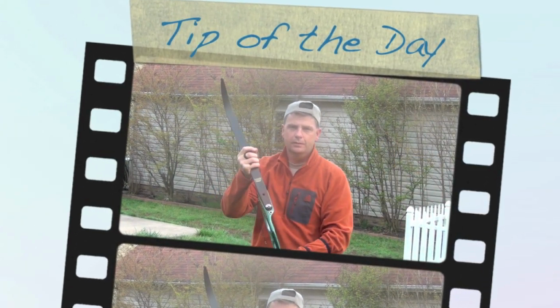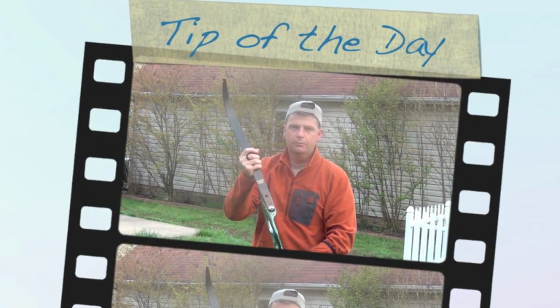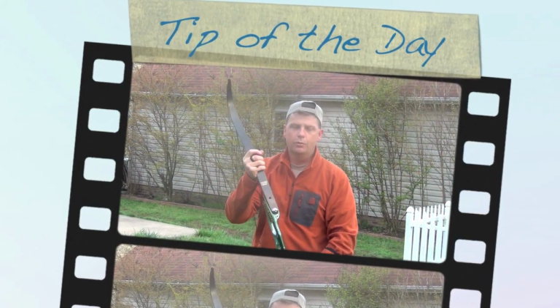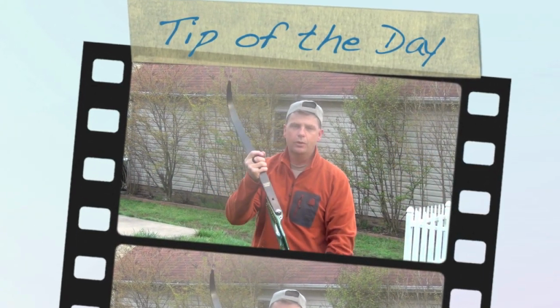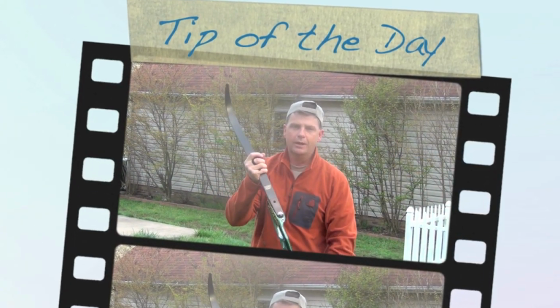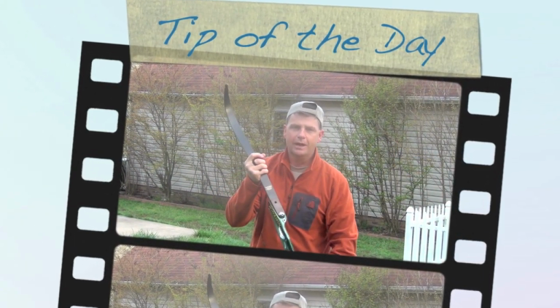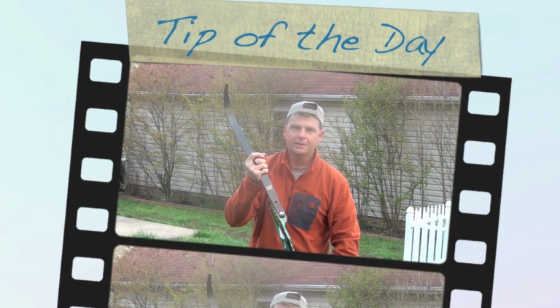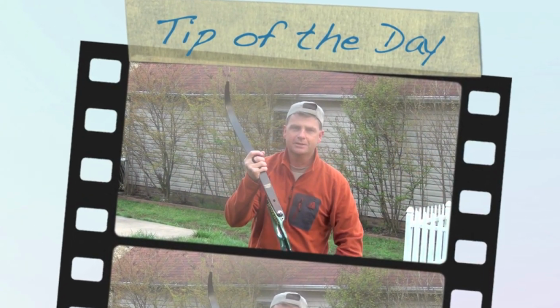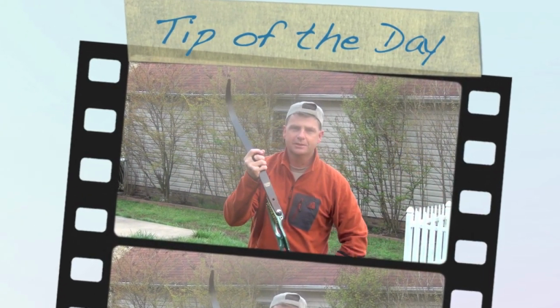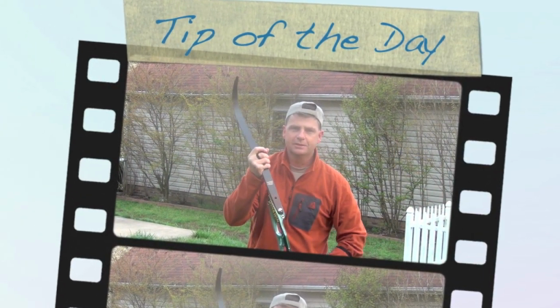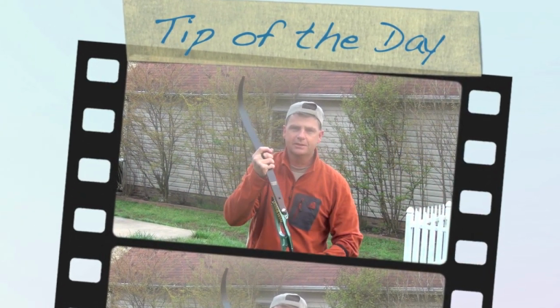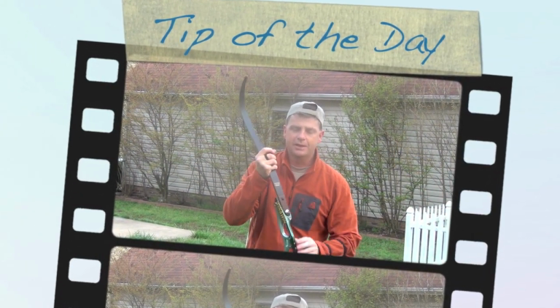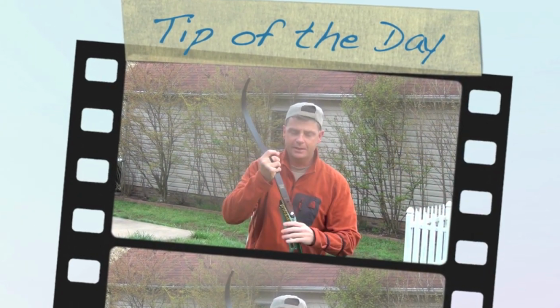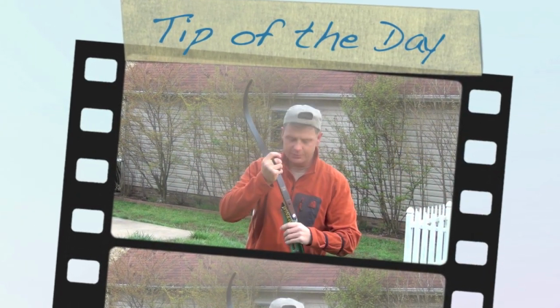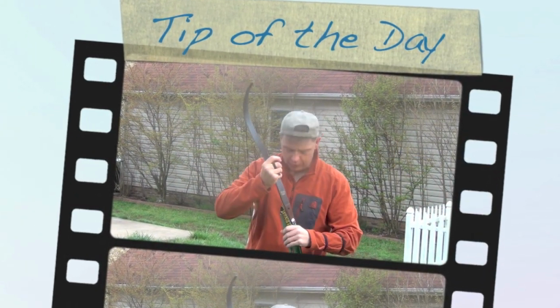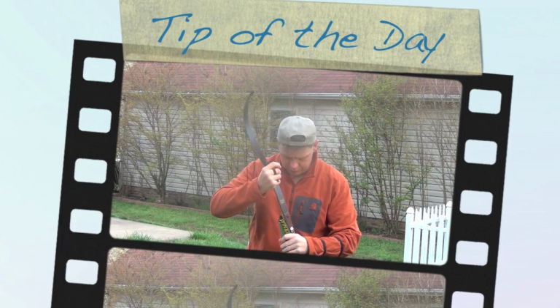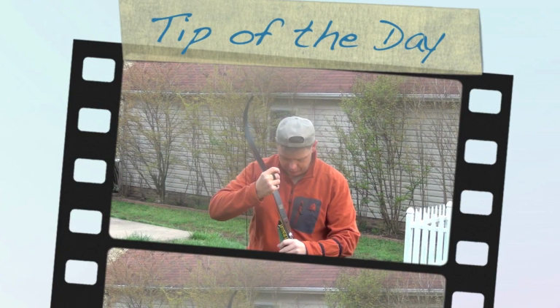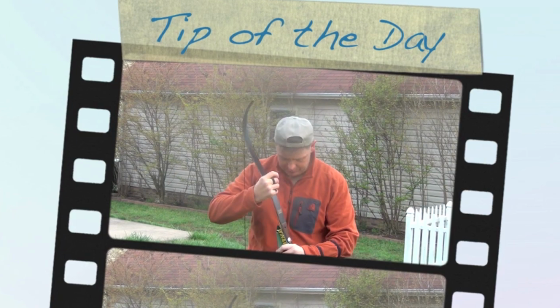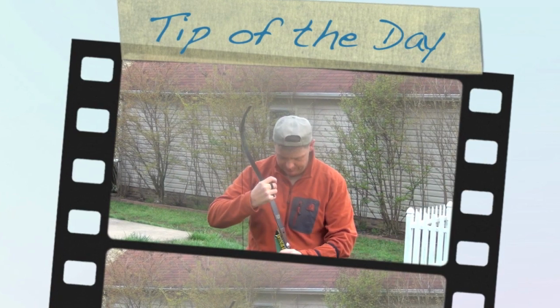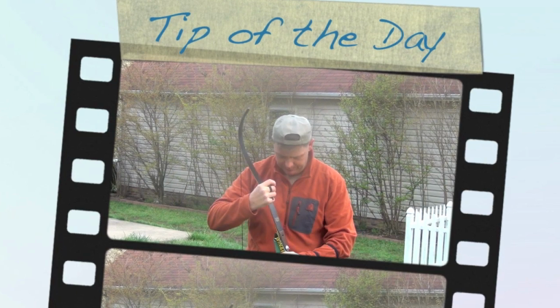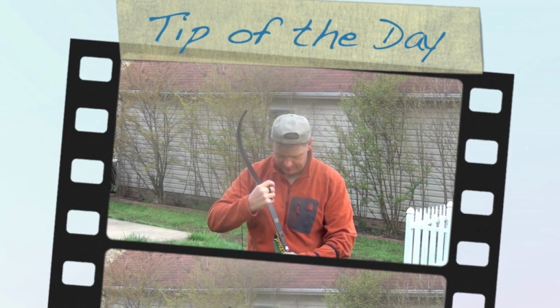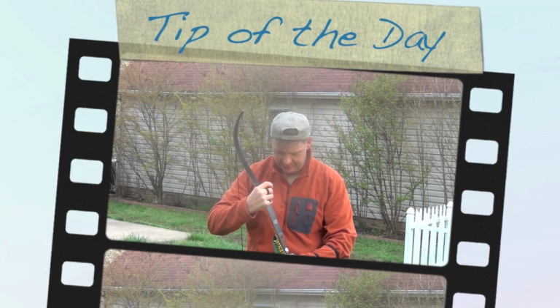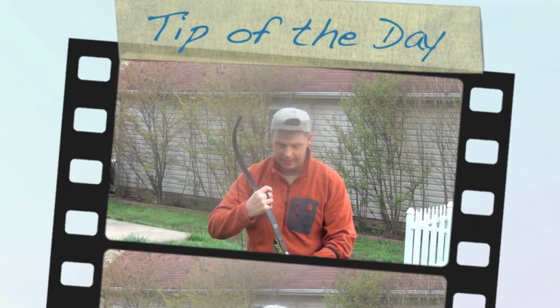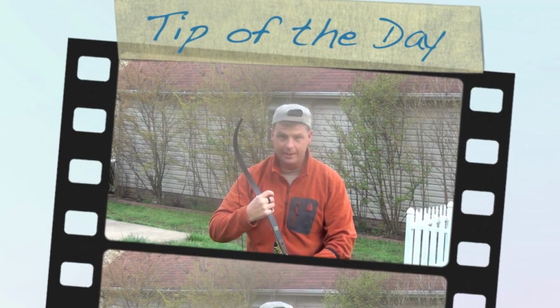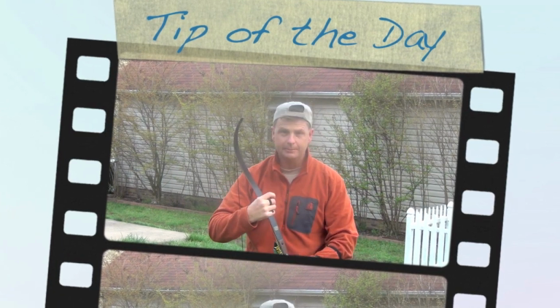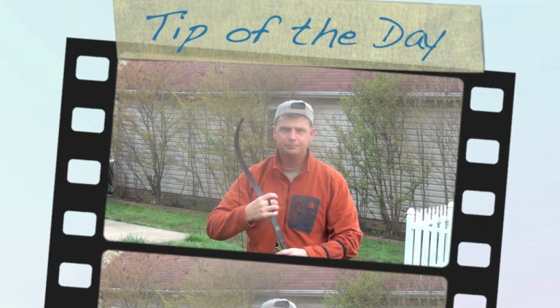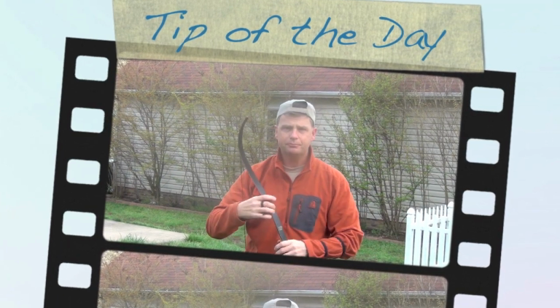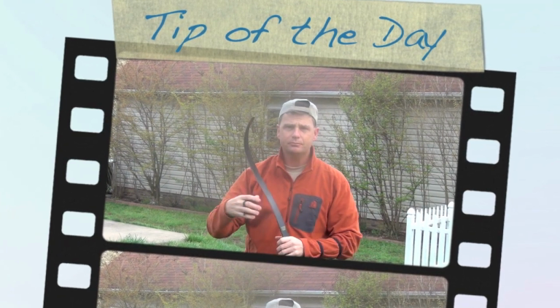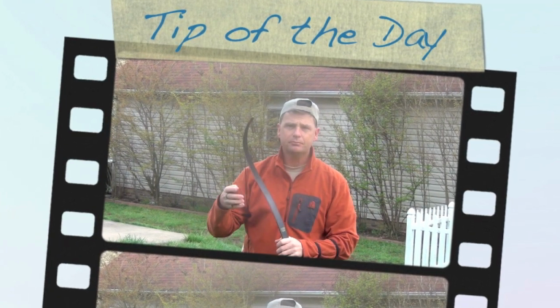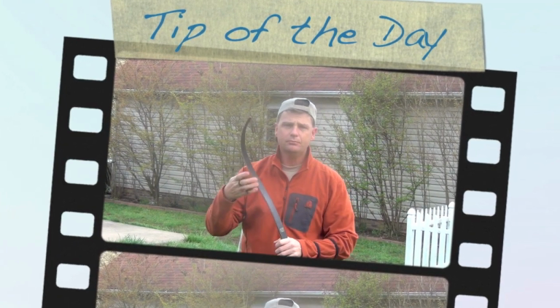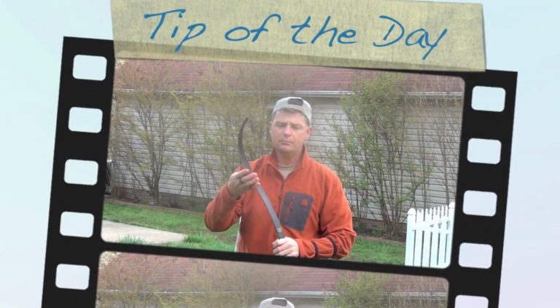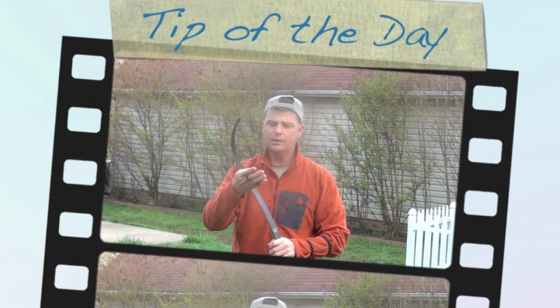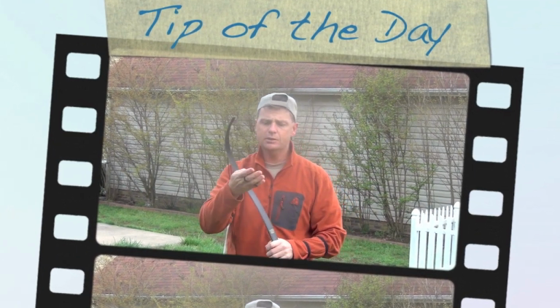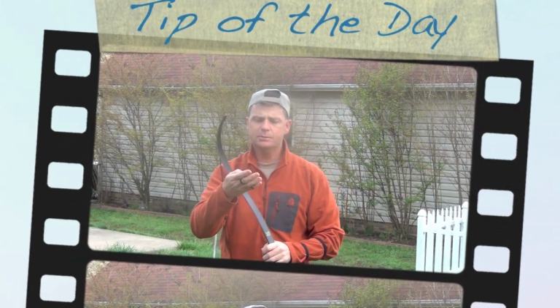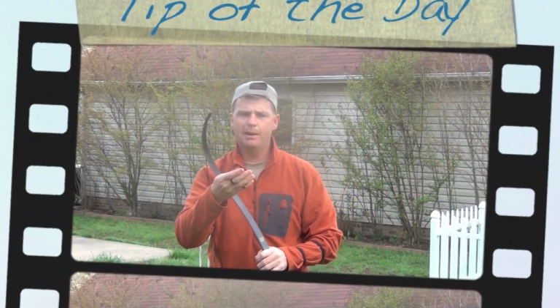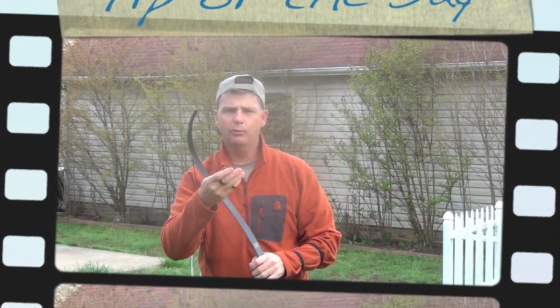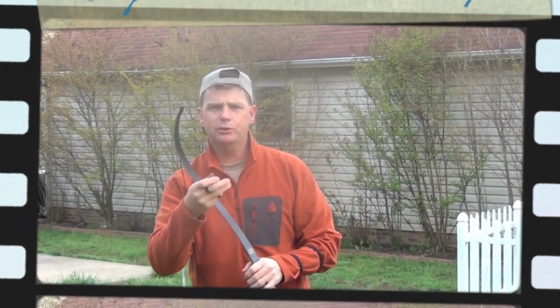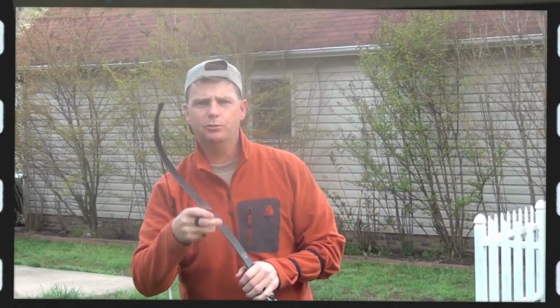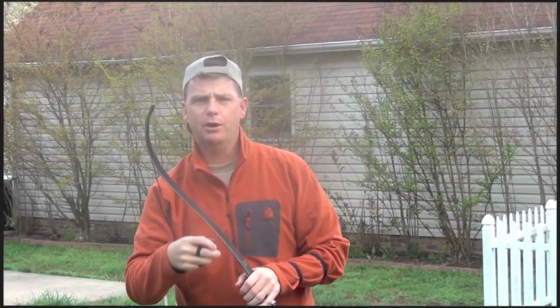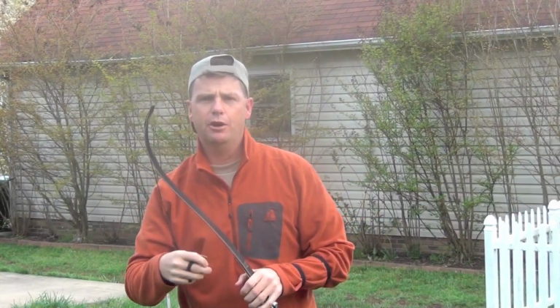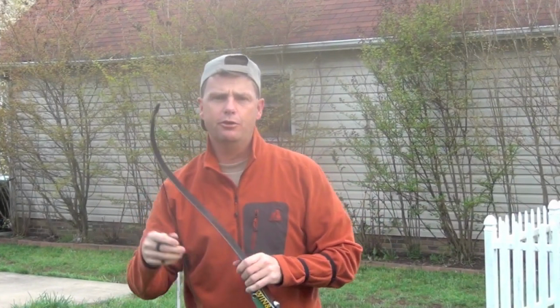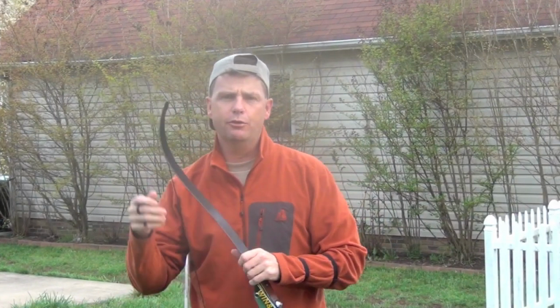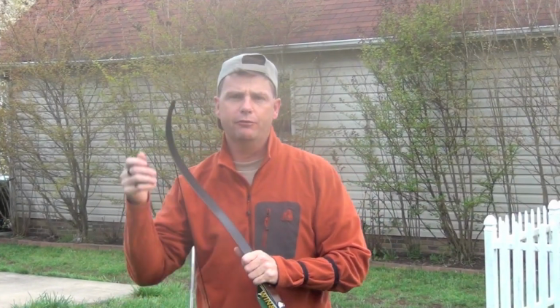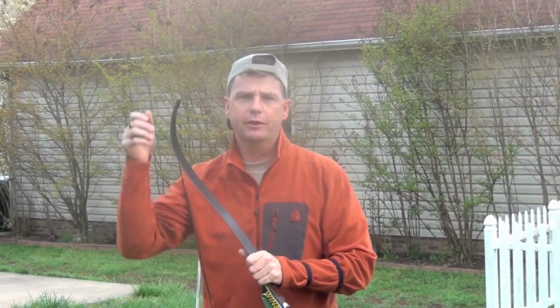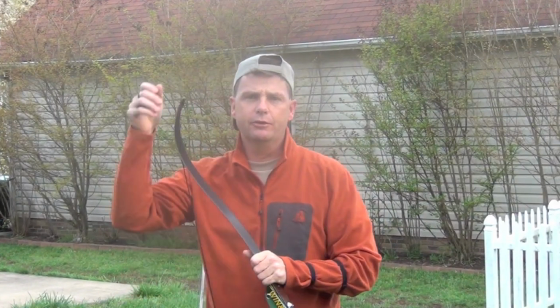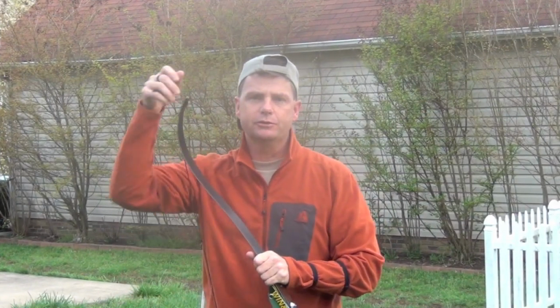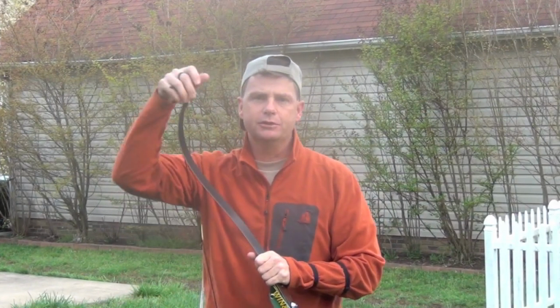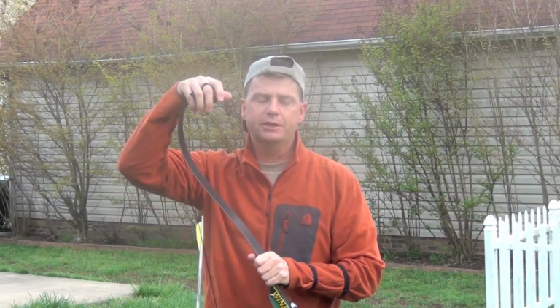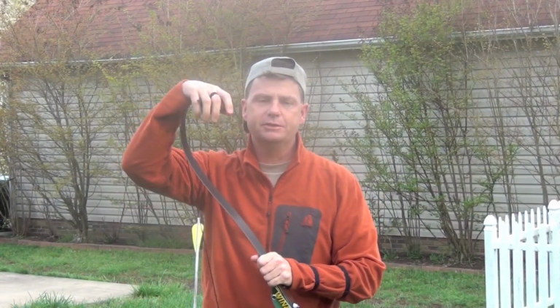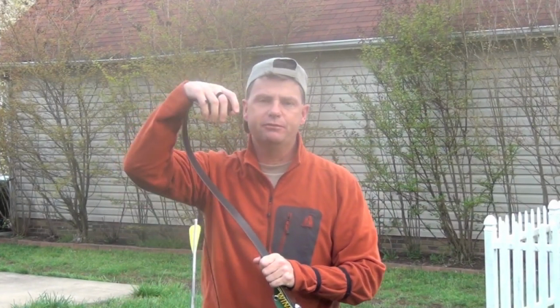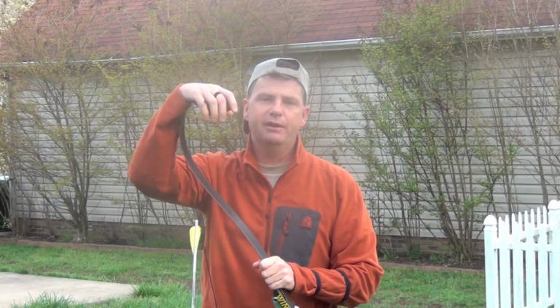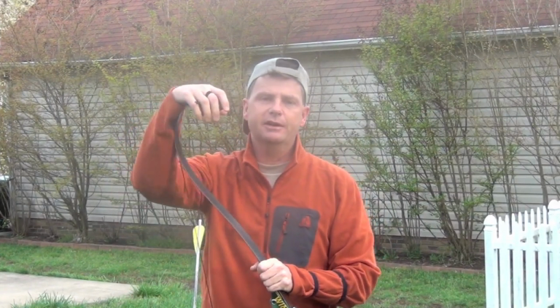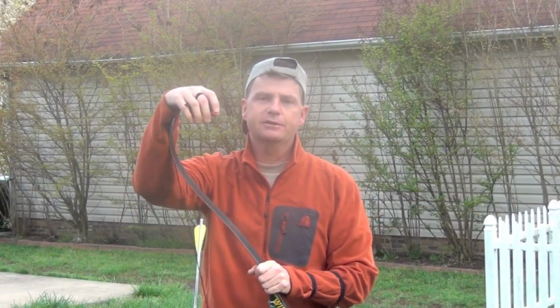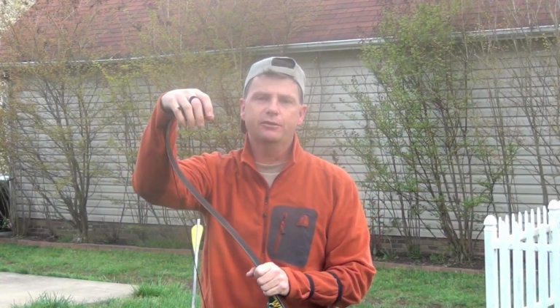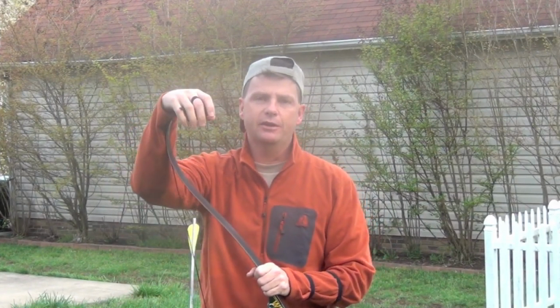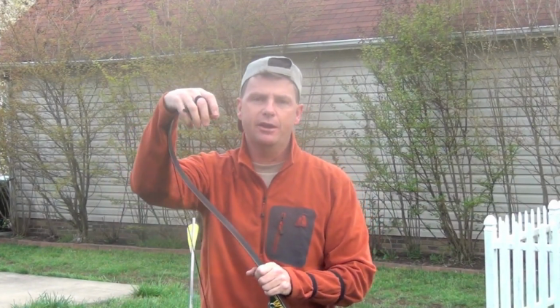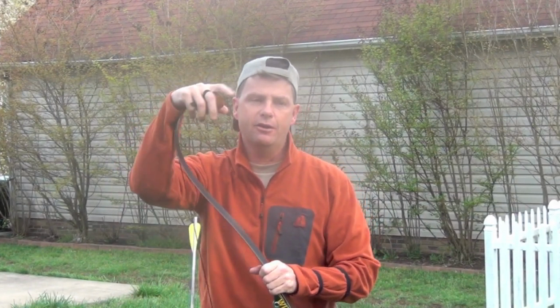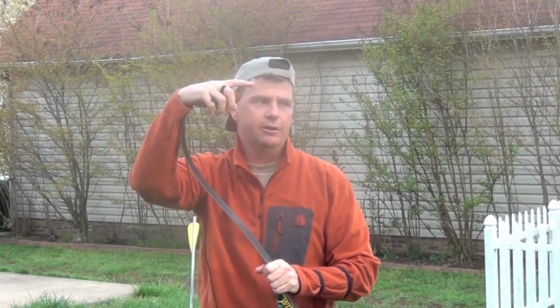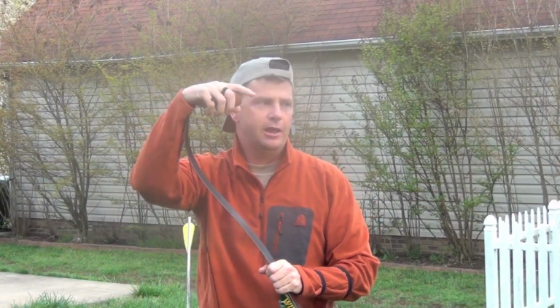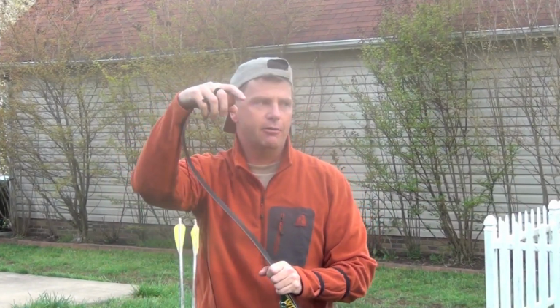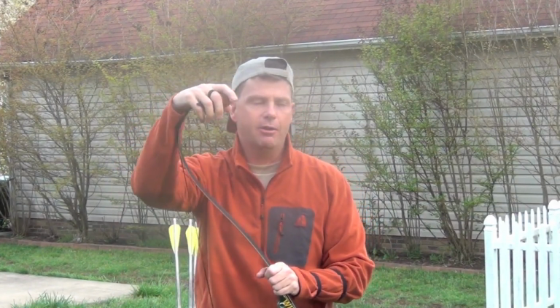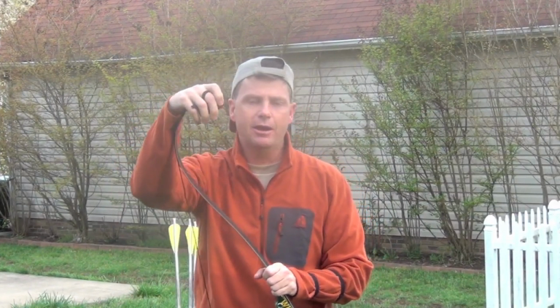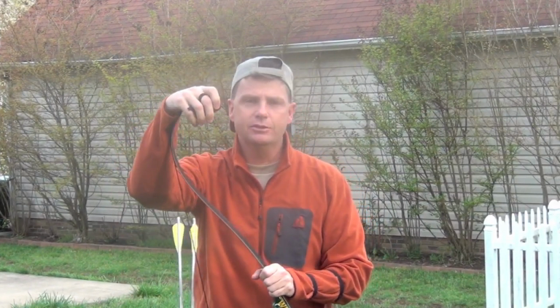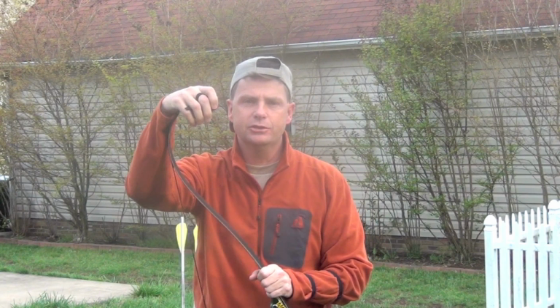Good morning, guys. Today's archery tip of the day is about what you're wearing on your fingers and its effect on the arrow down range.